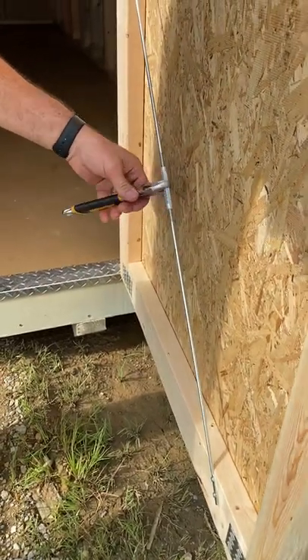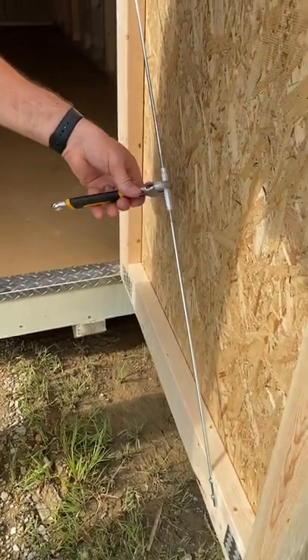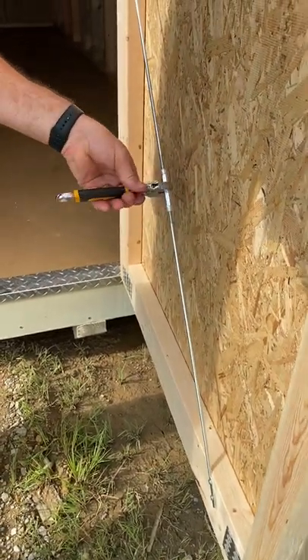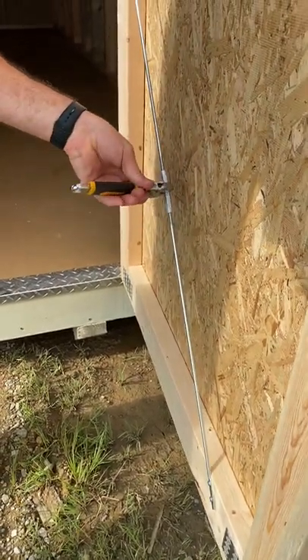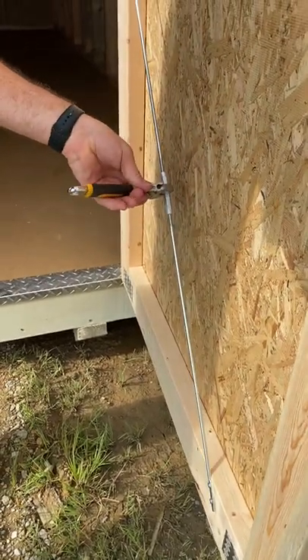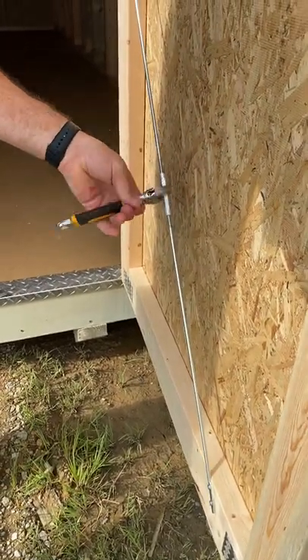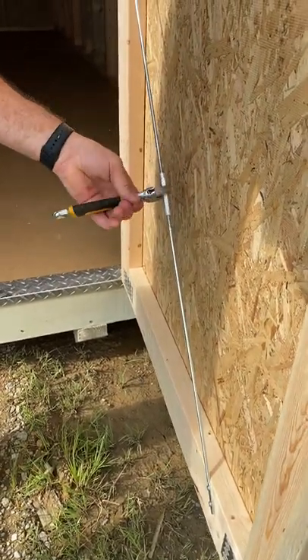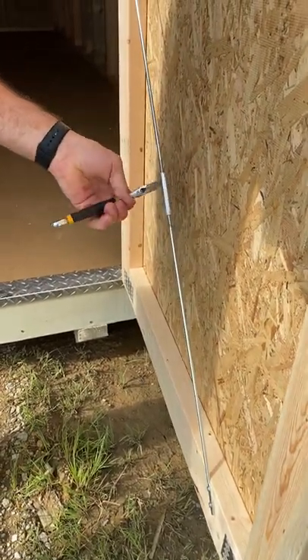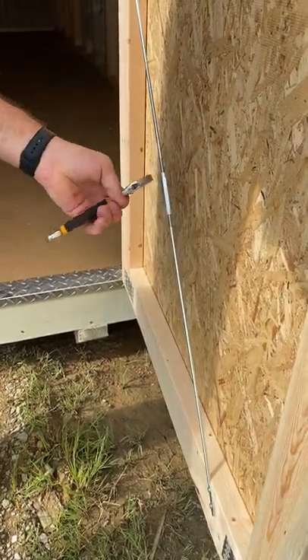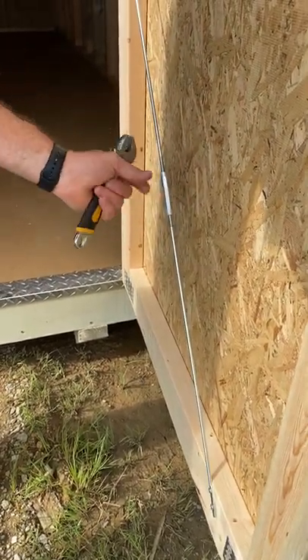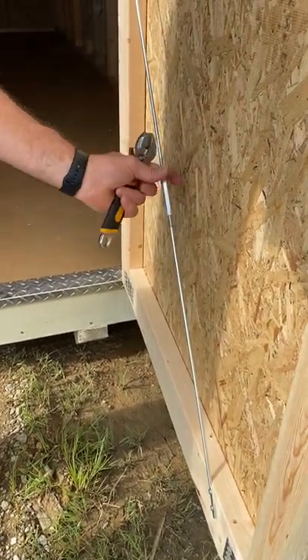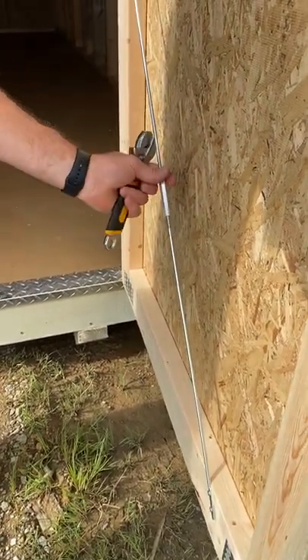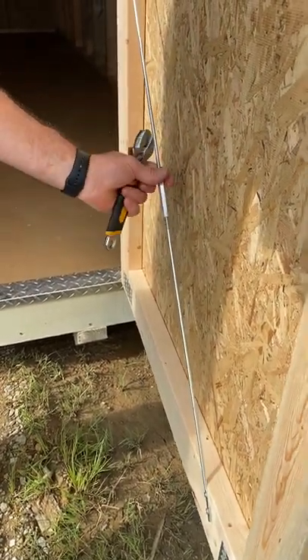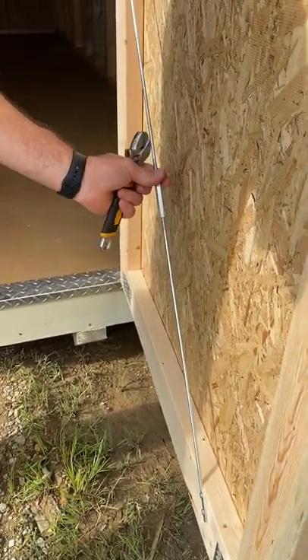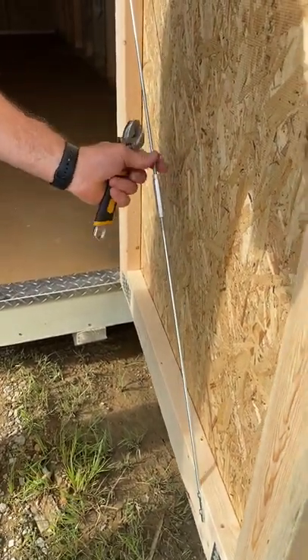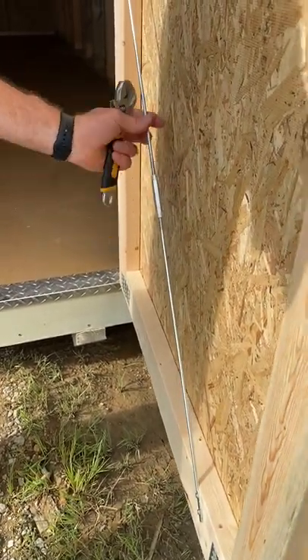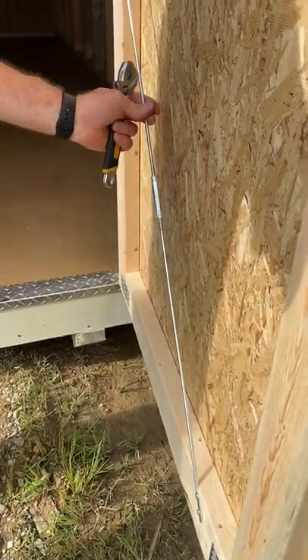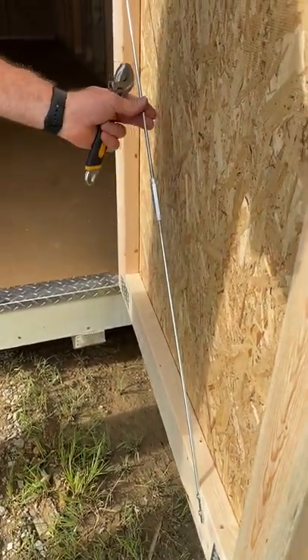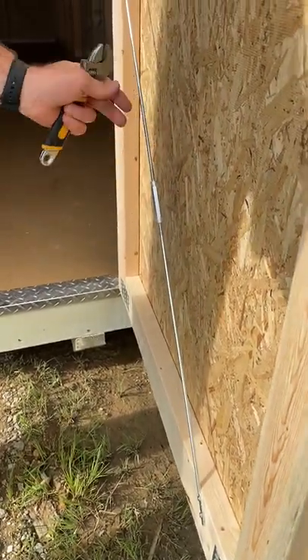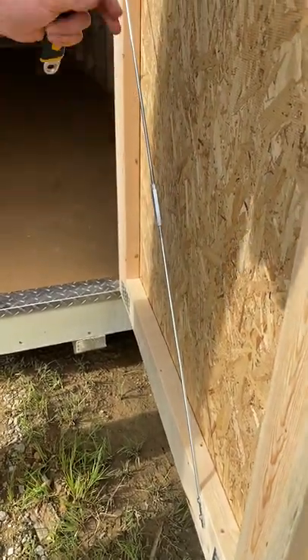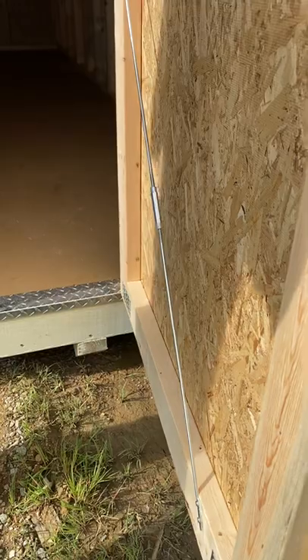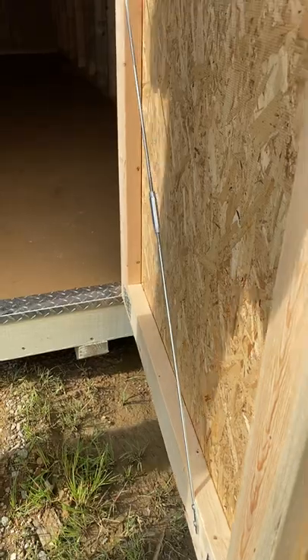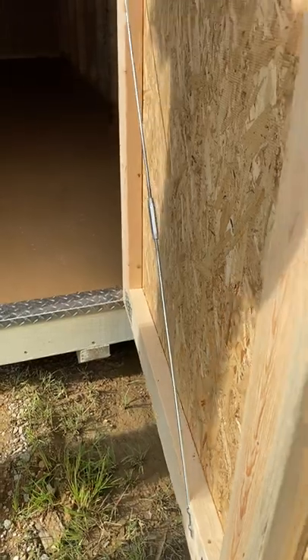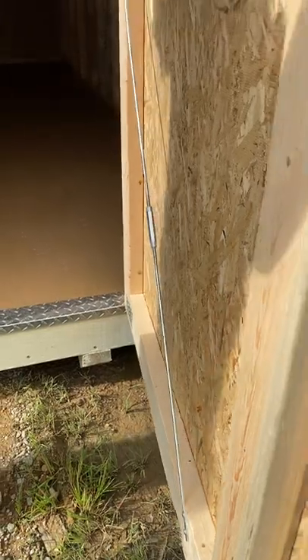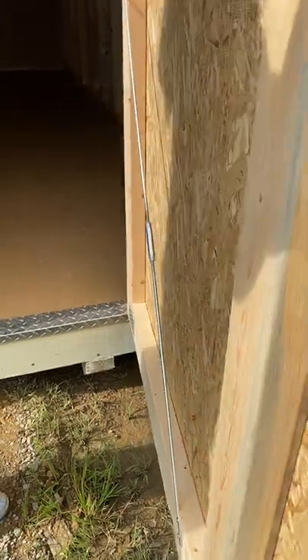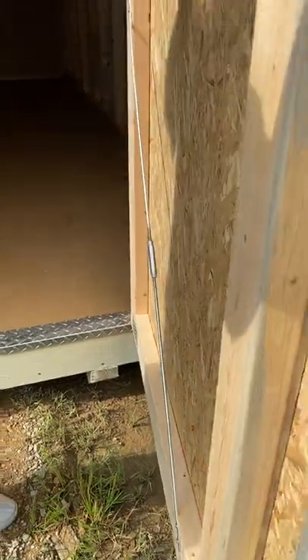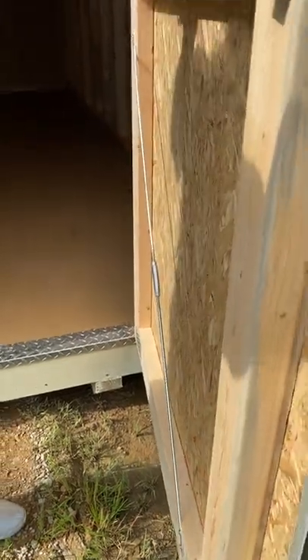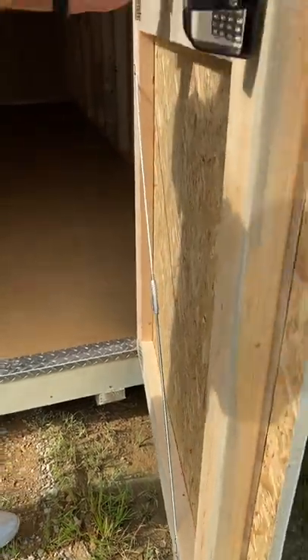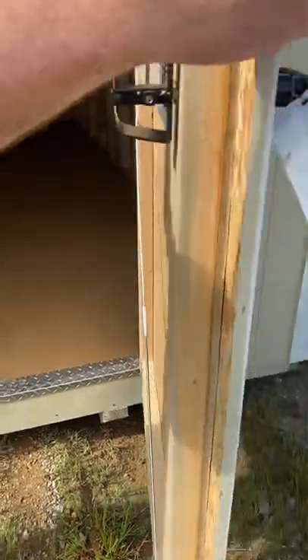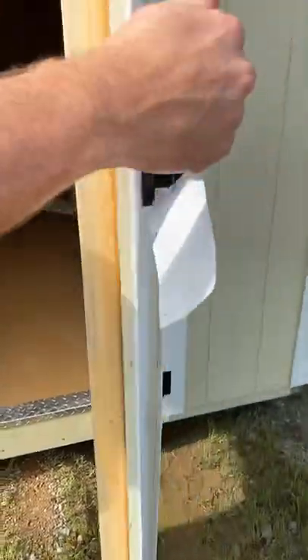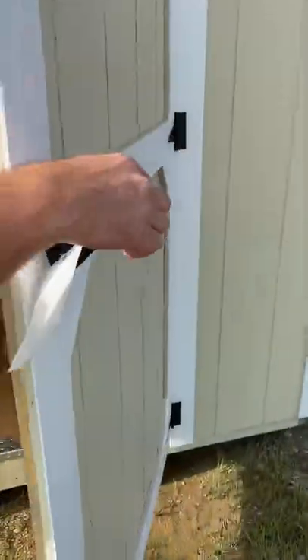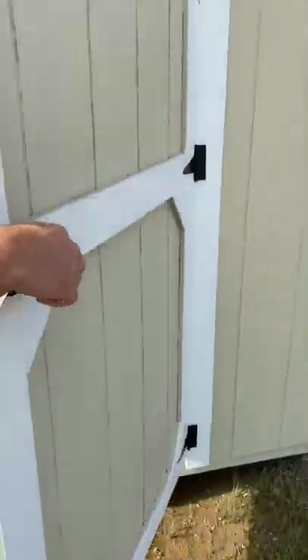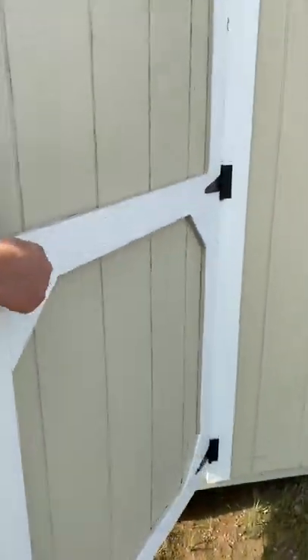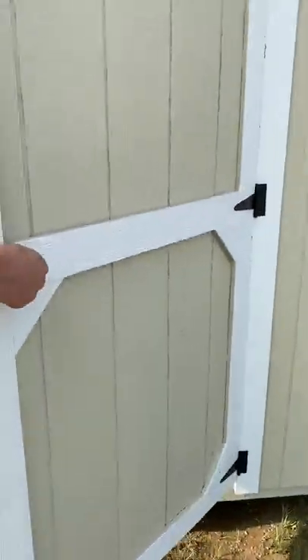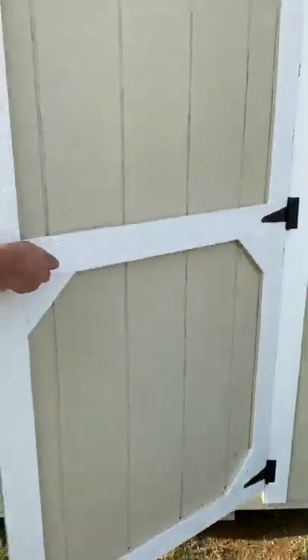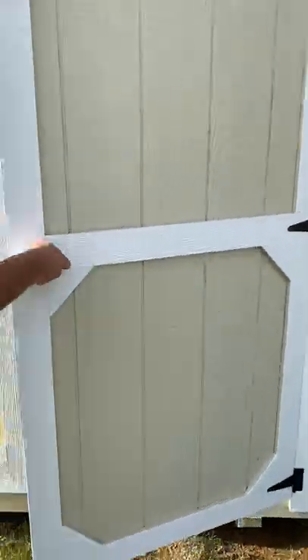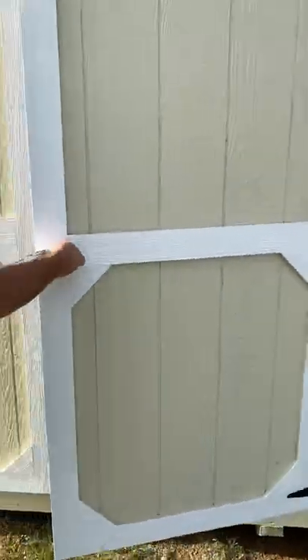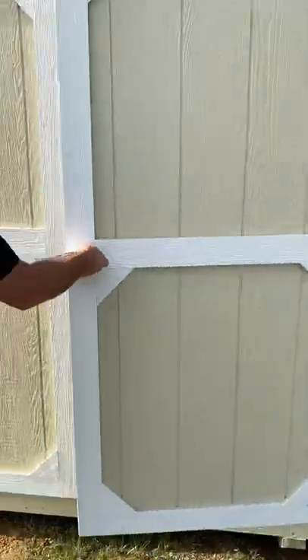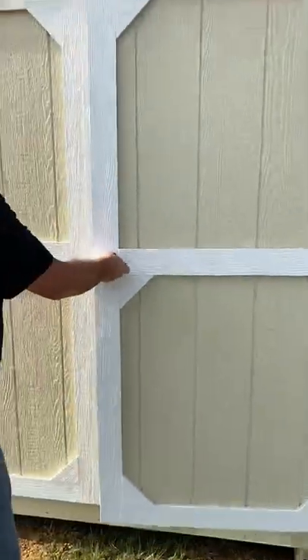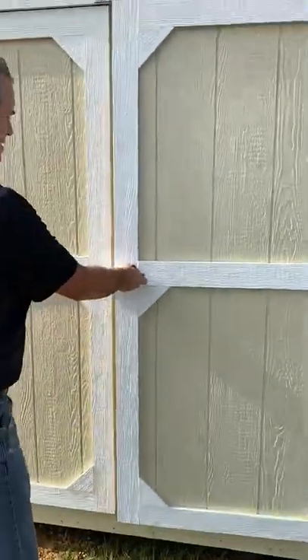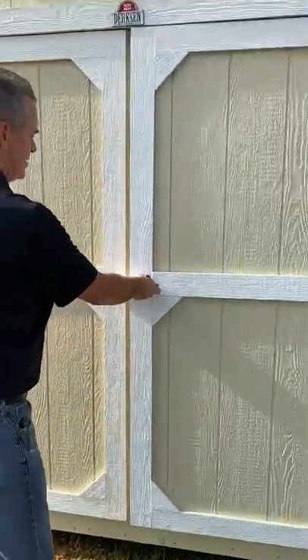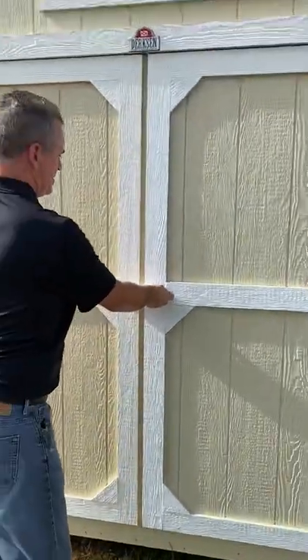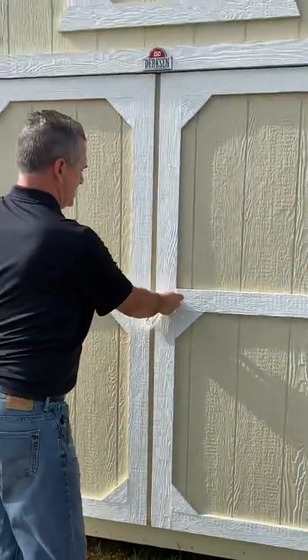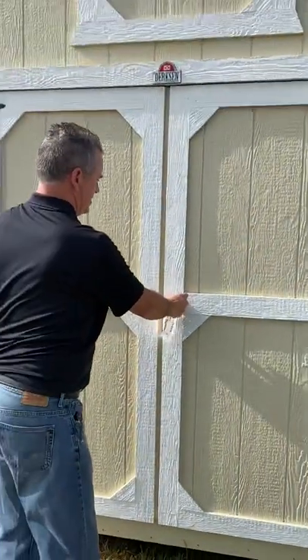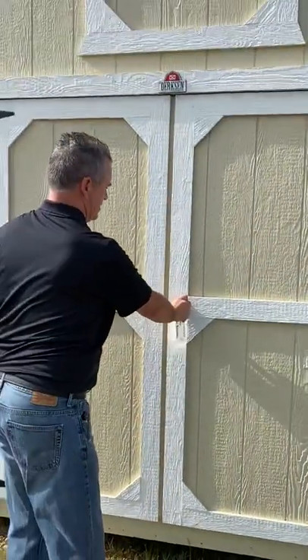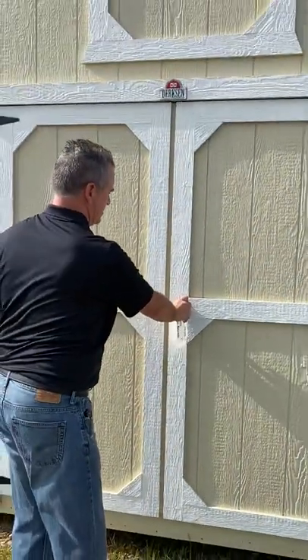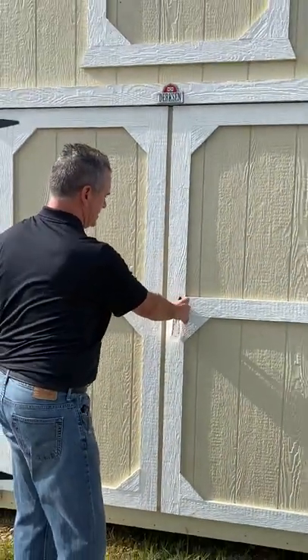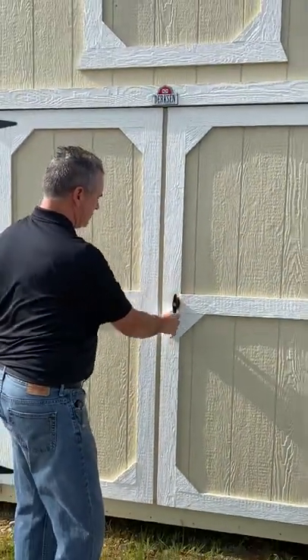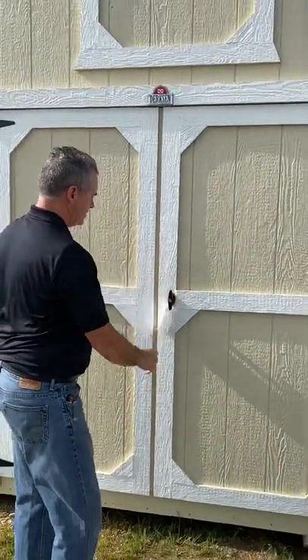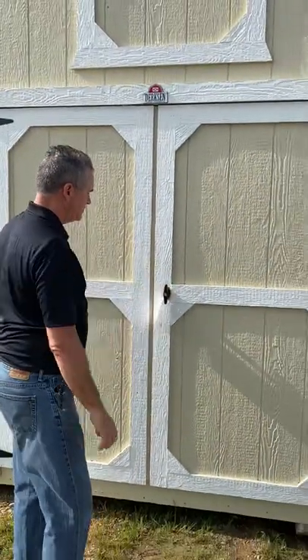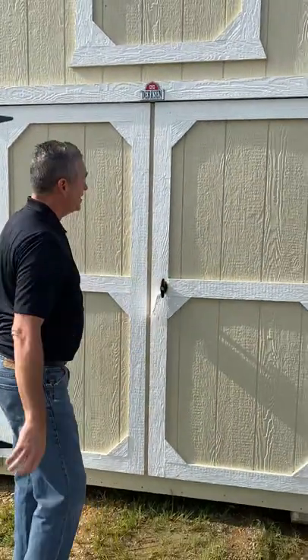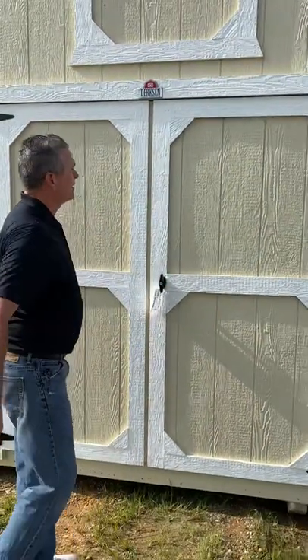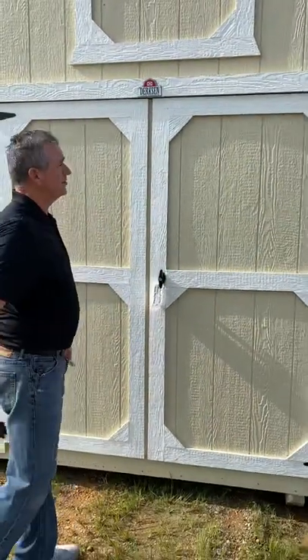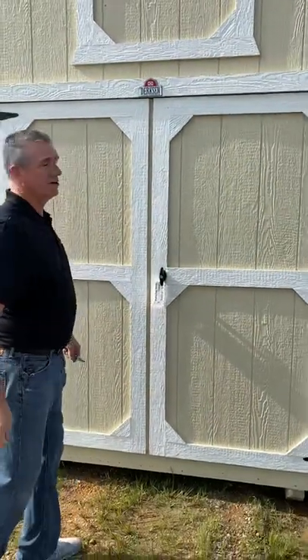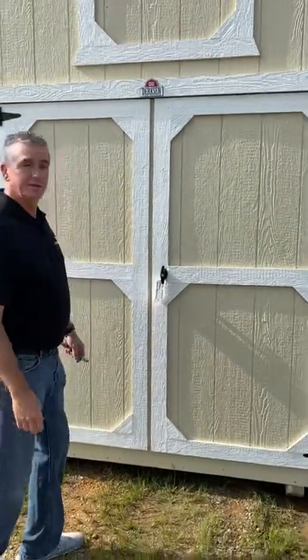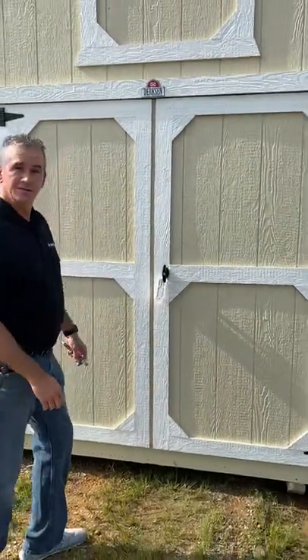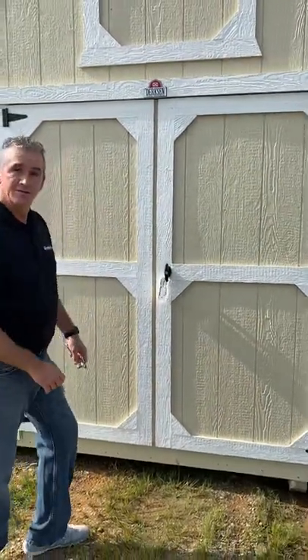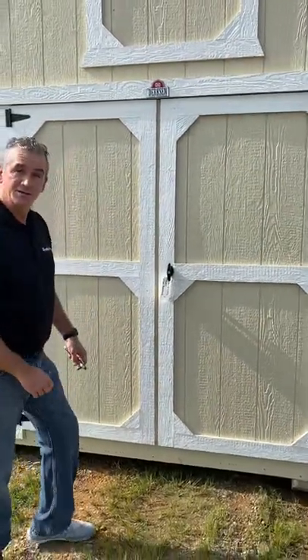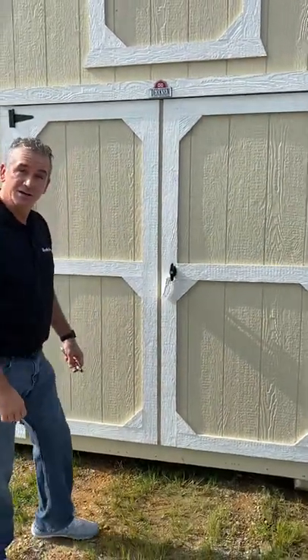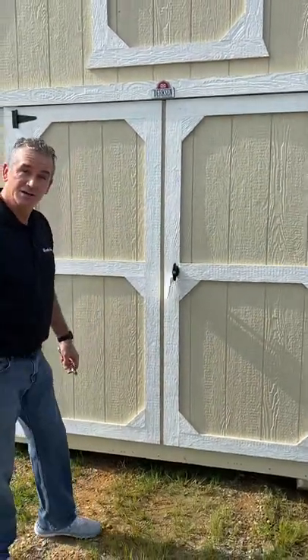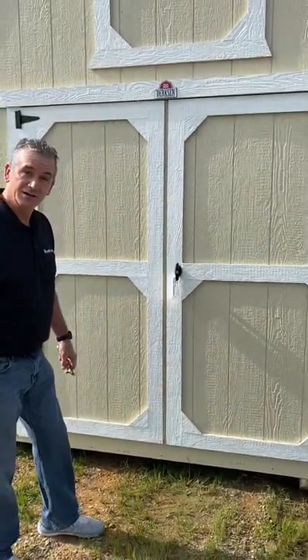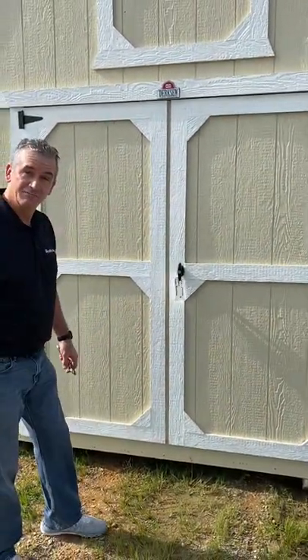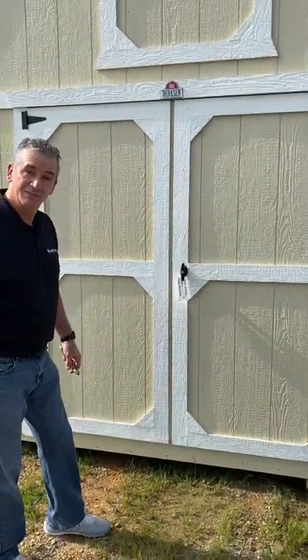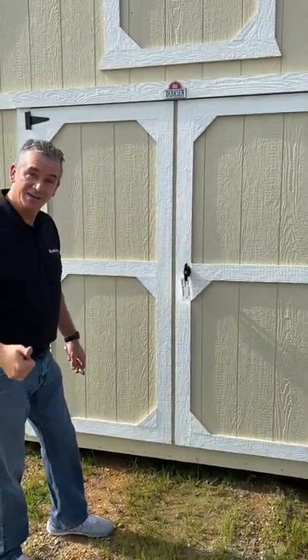Turn it till you get just a little bit of tension on there. It keeps those doors nice and tight so you've got a good snug fit.